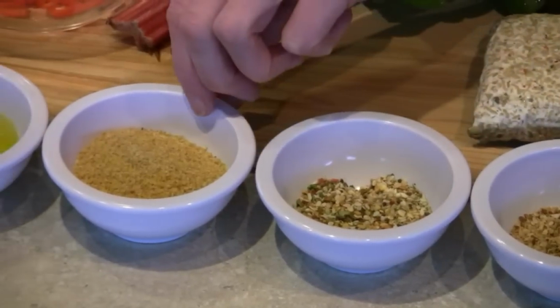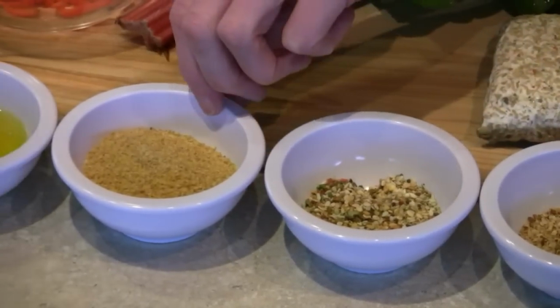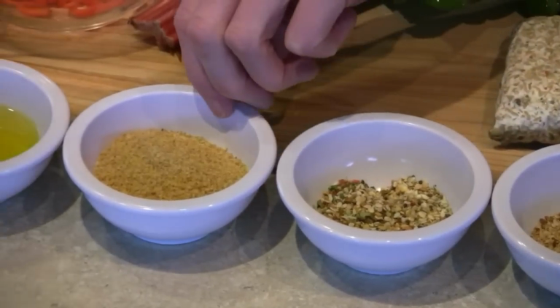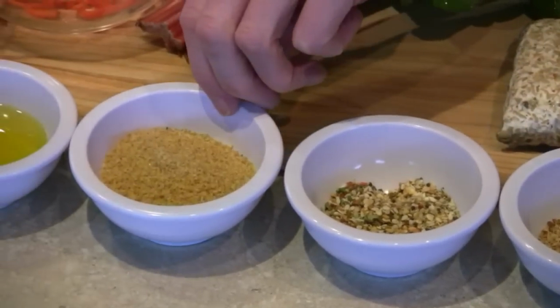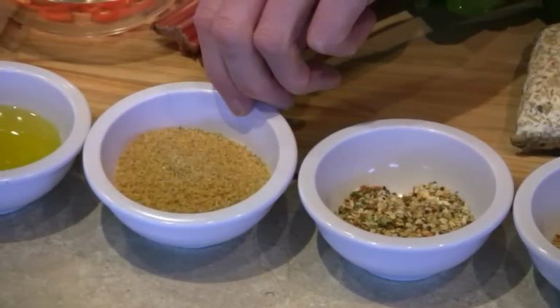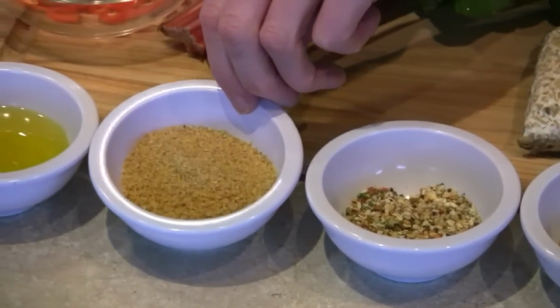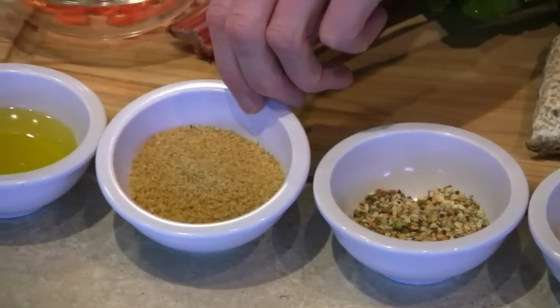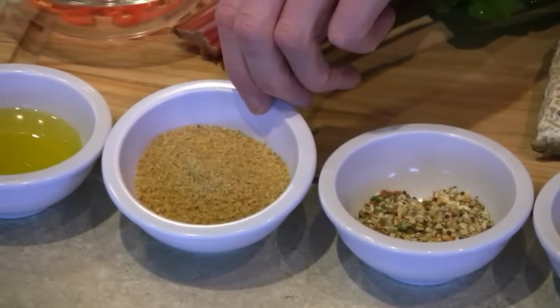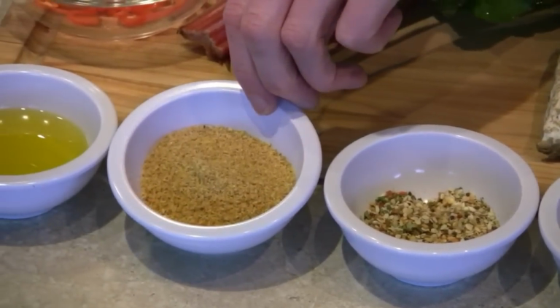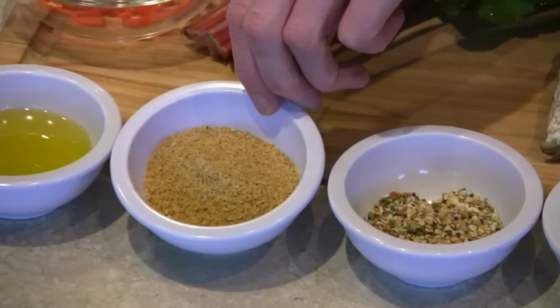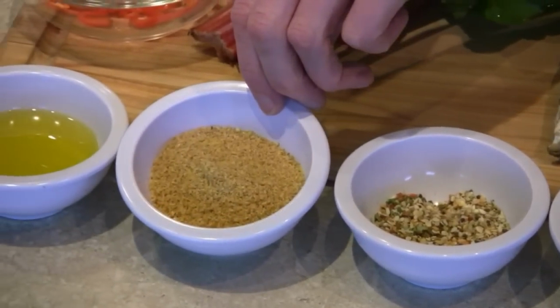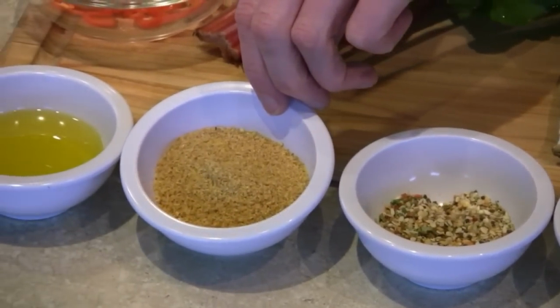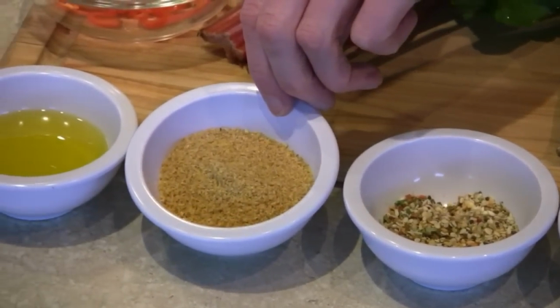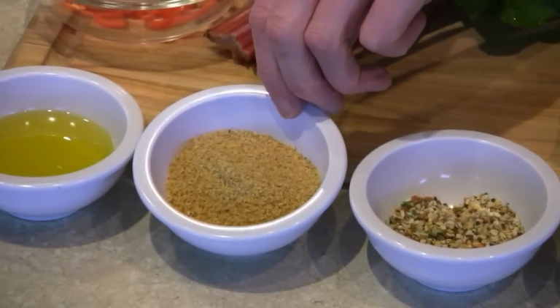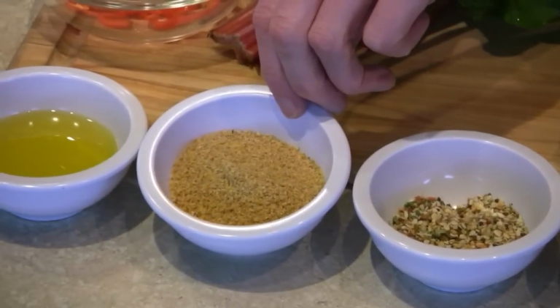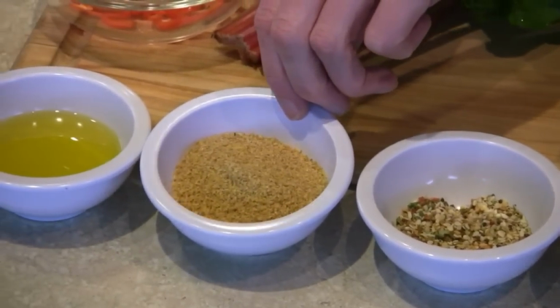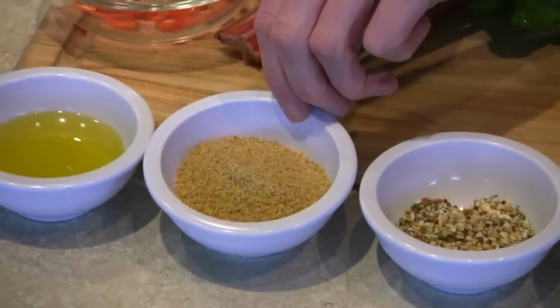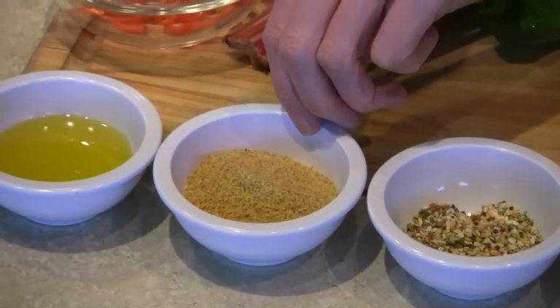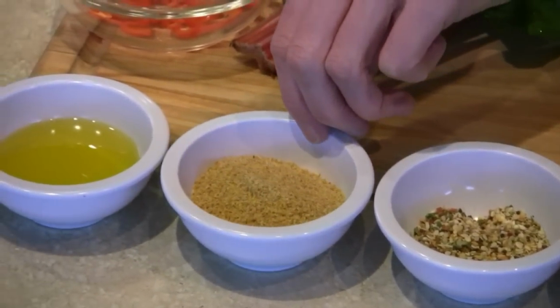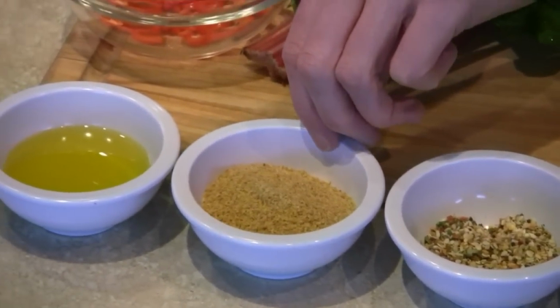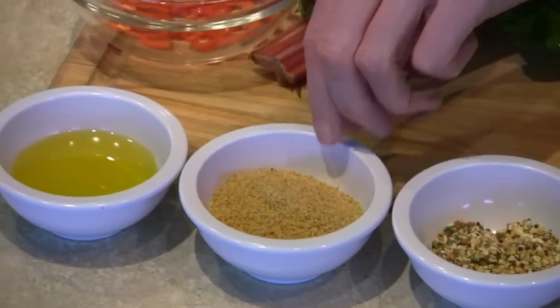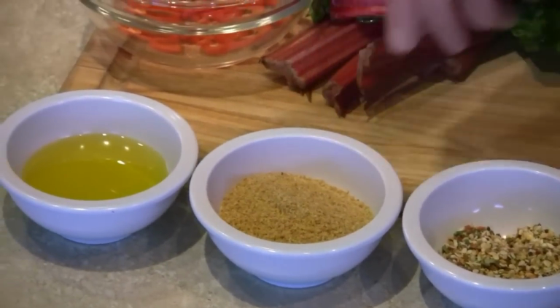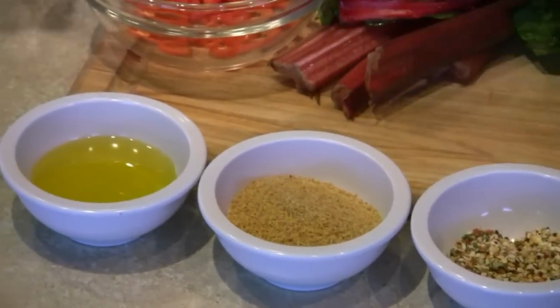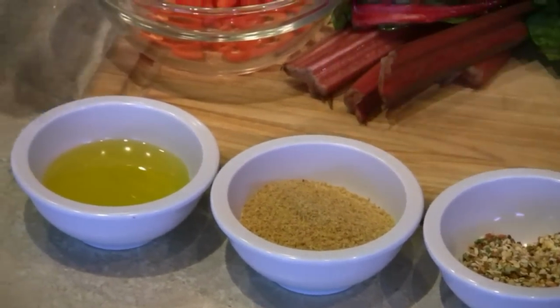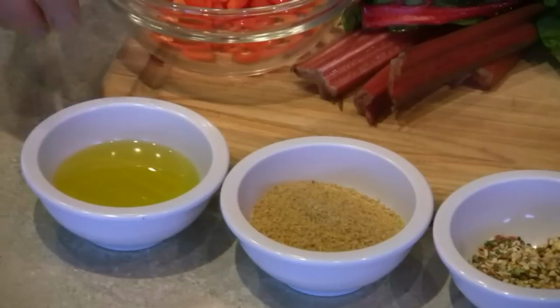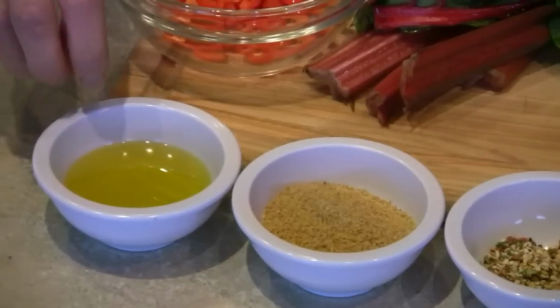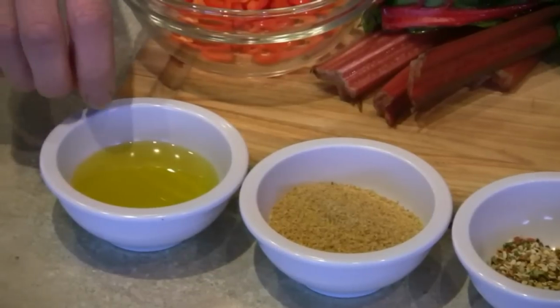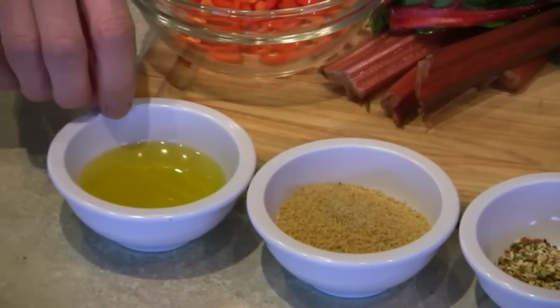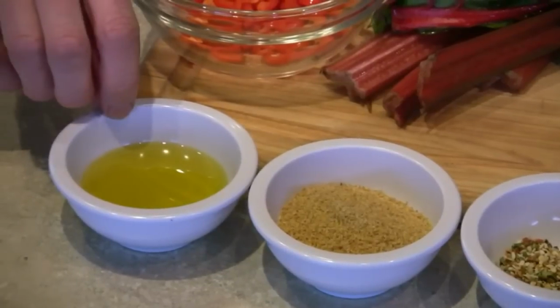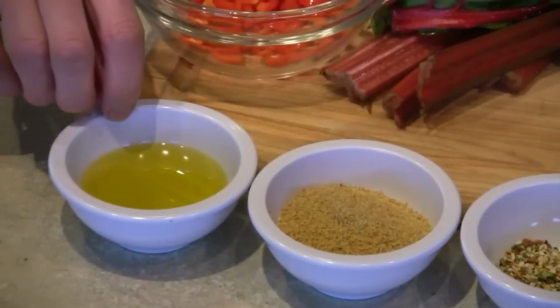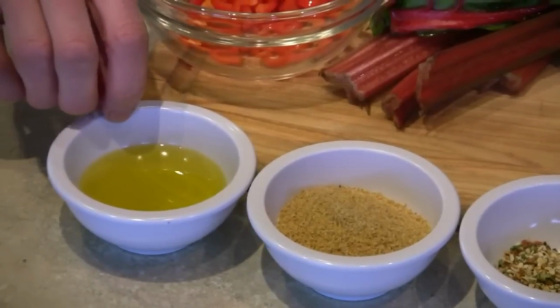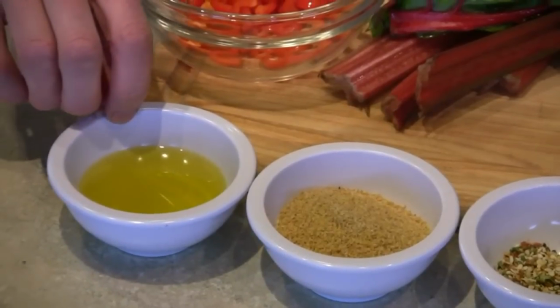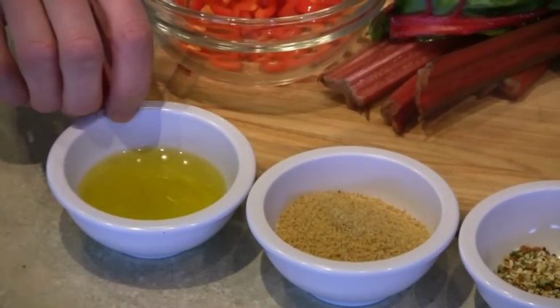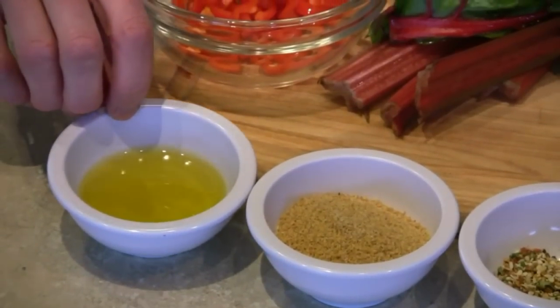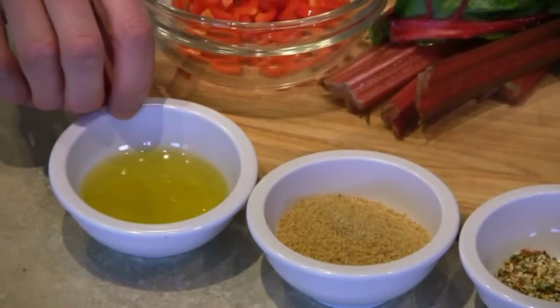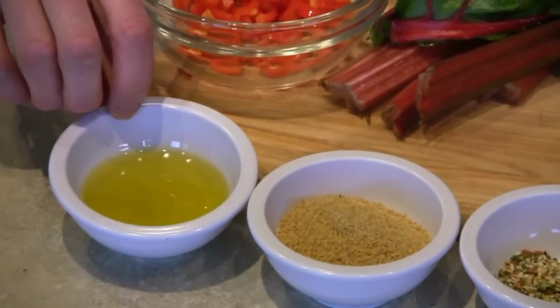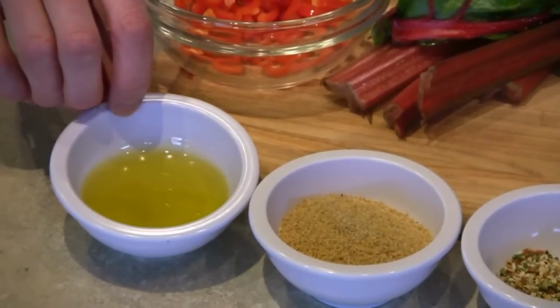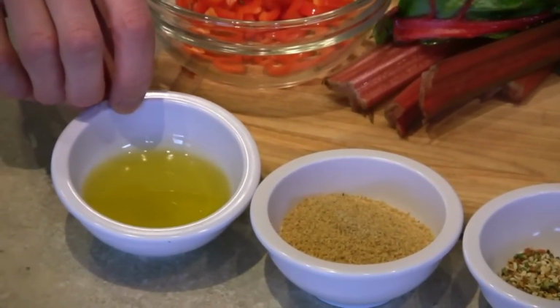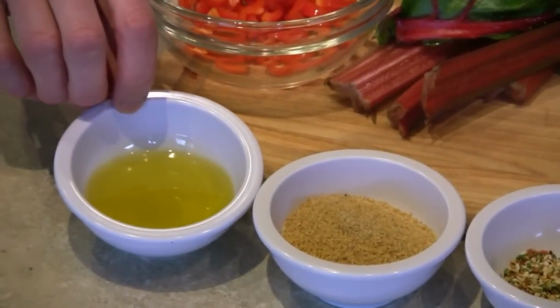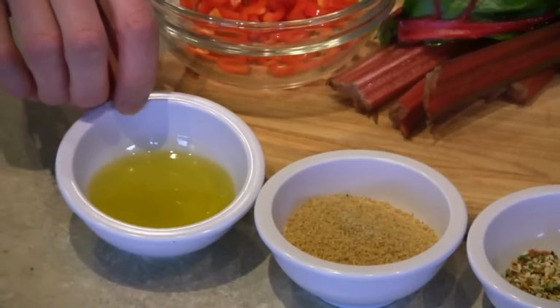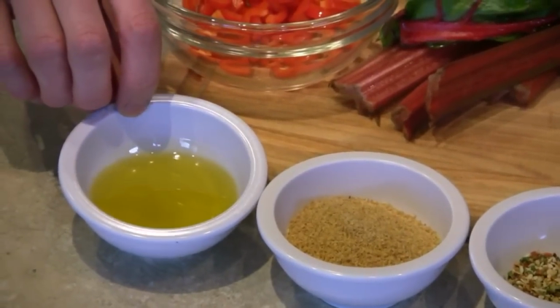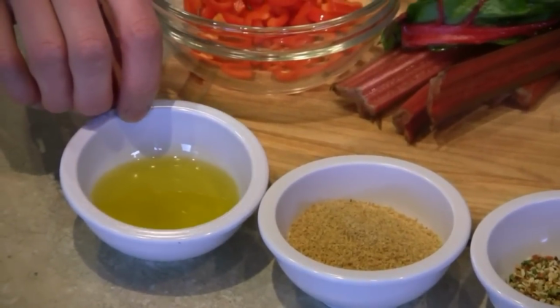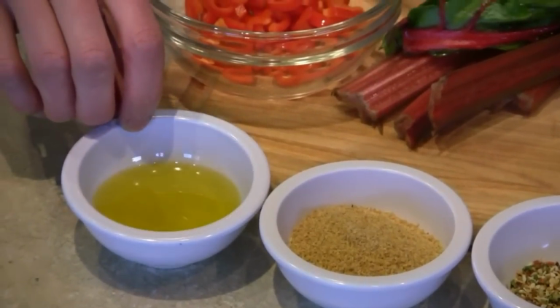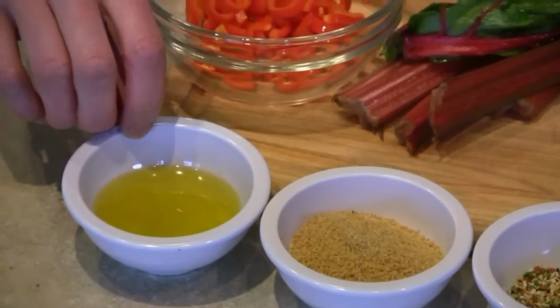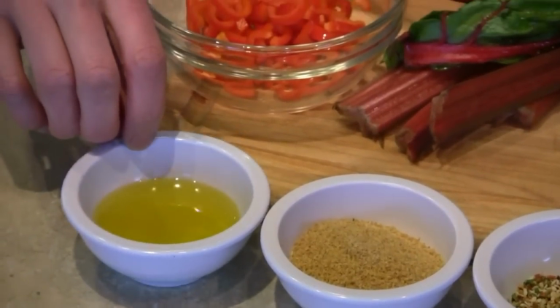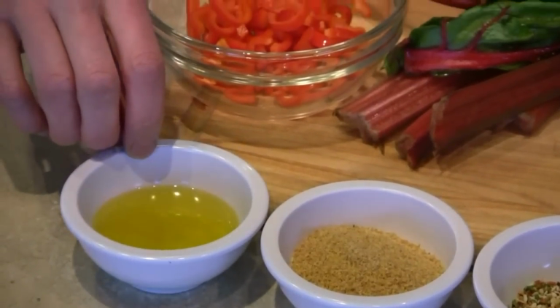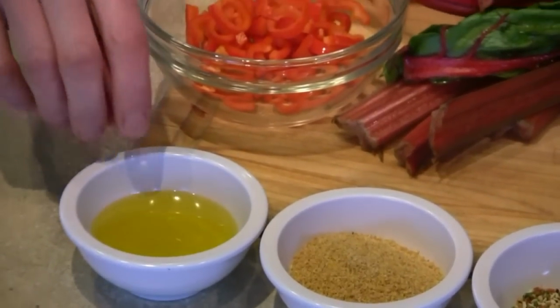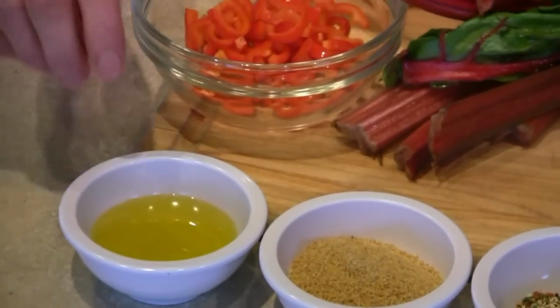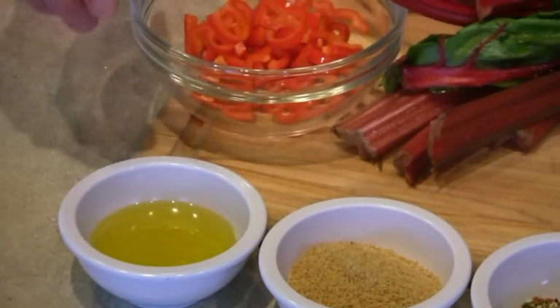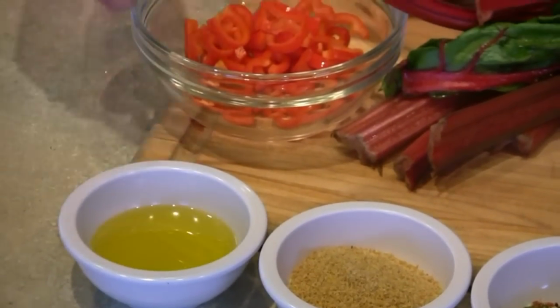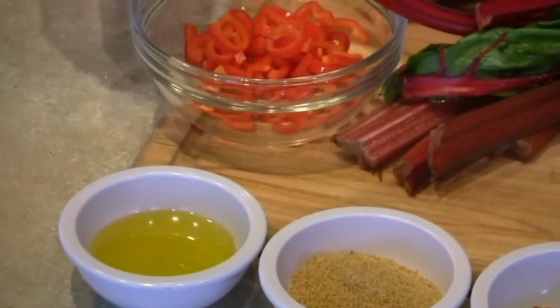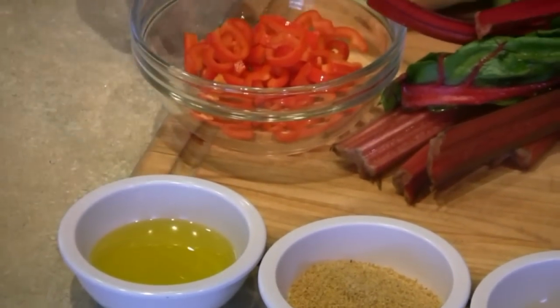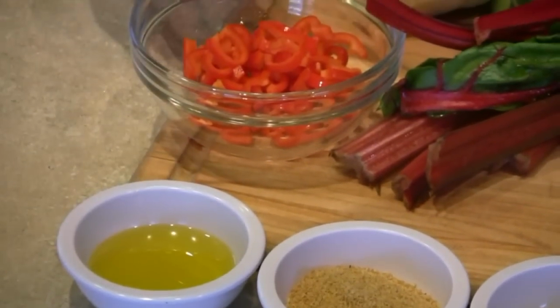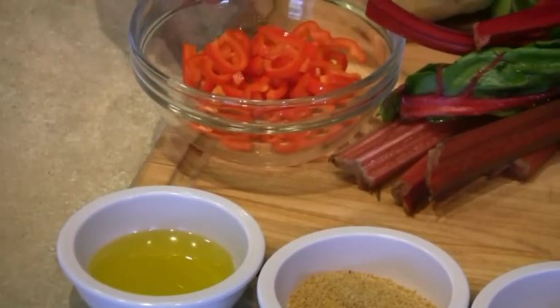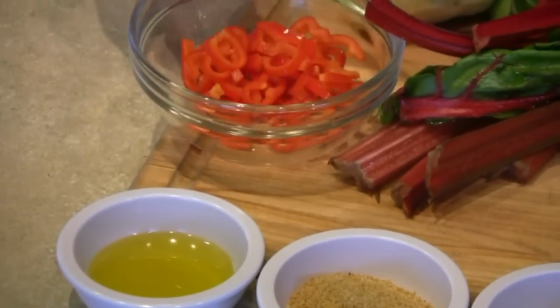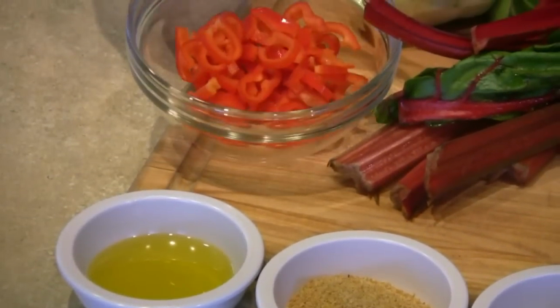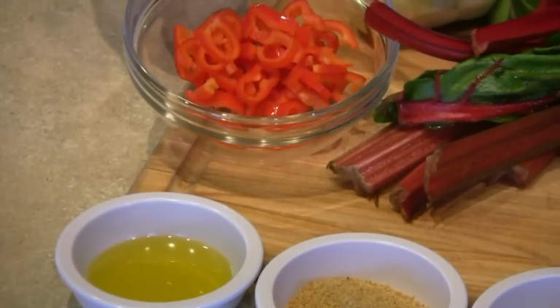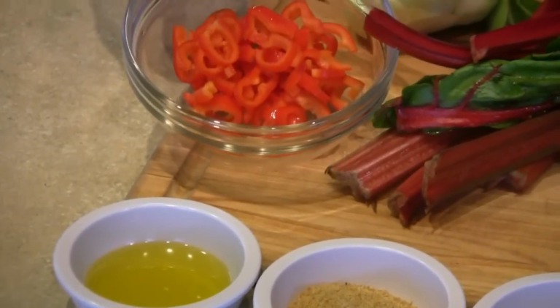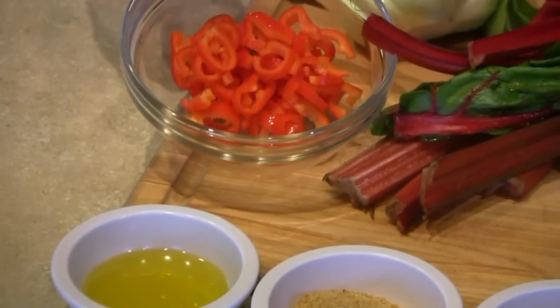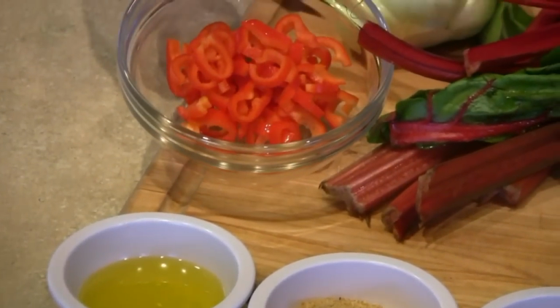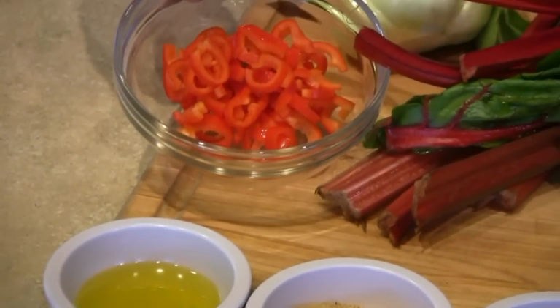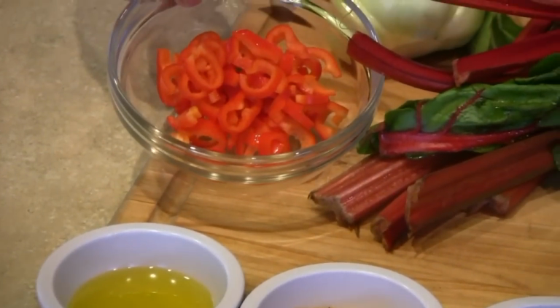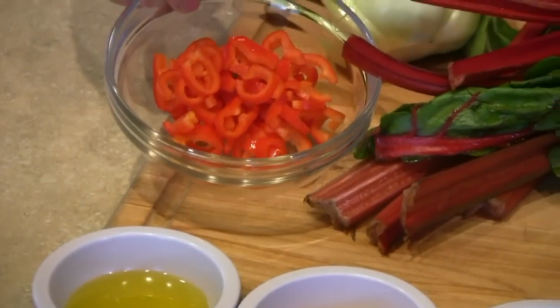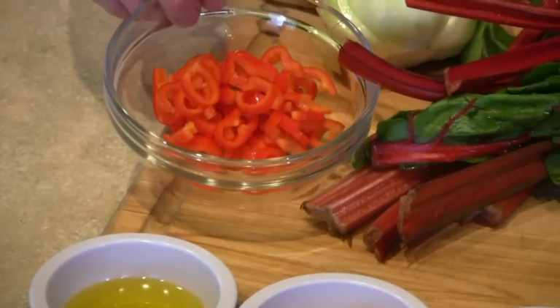This is two tablespoons of flax meal, and about a tablespoon of olive oil. And we'll add some red bell pepper.